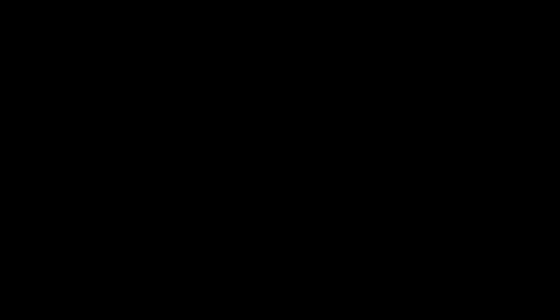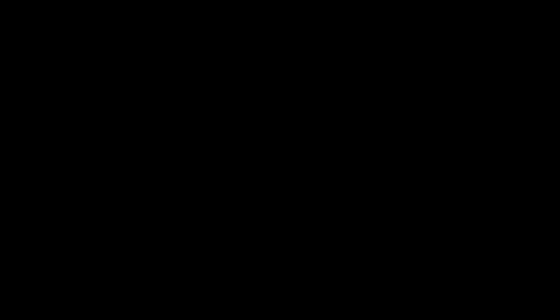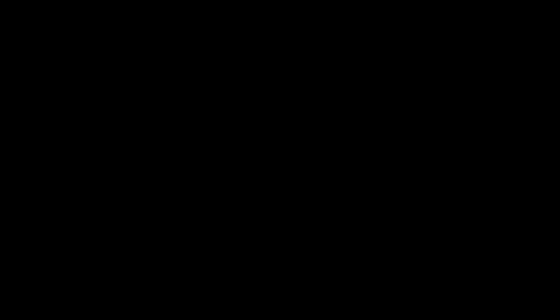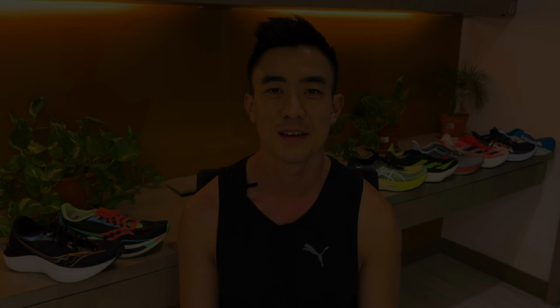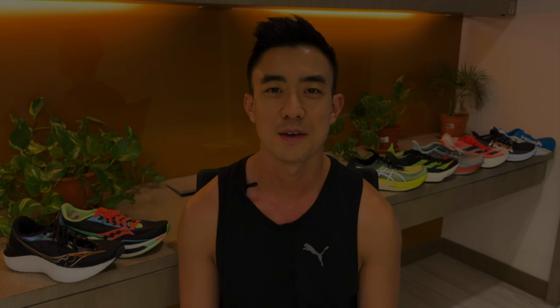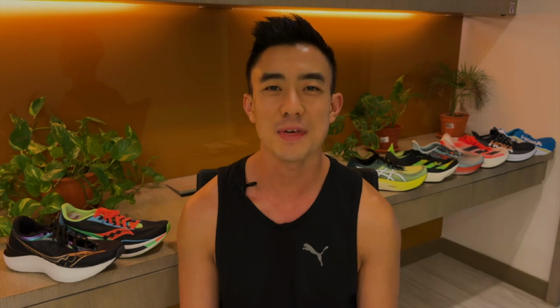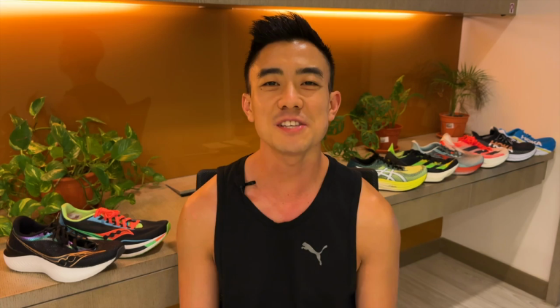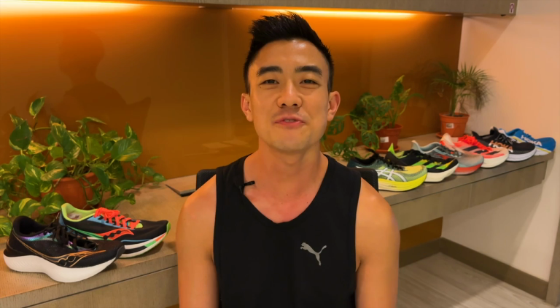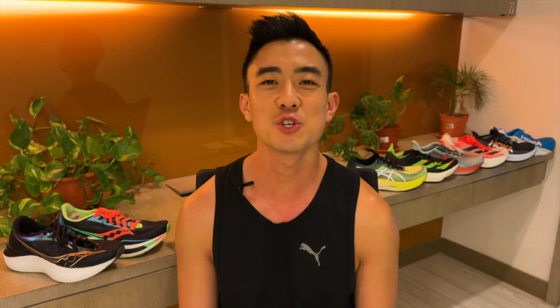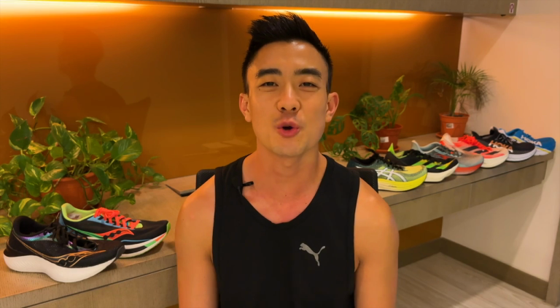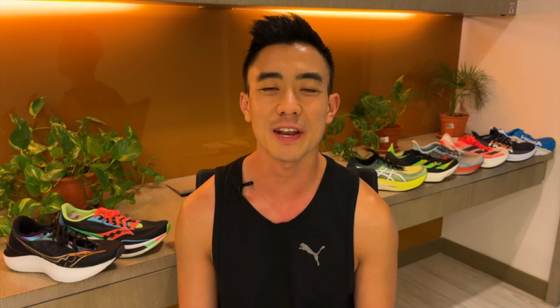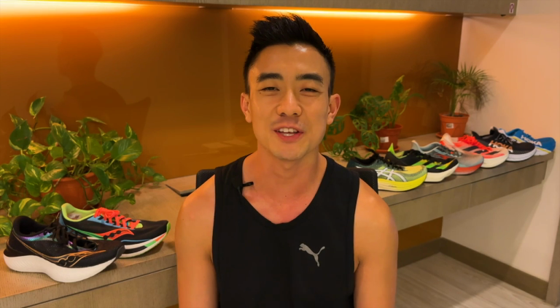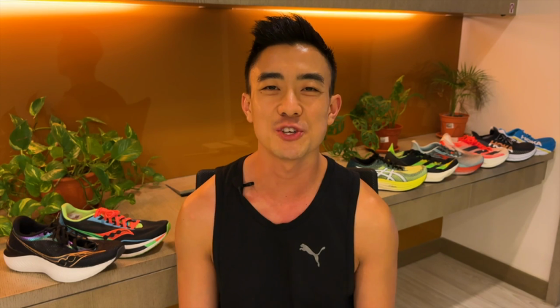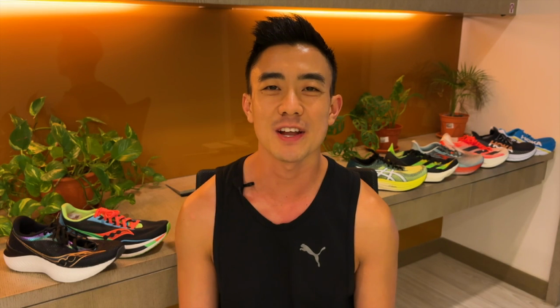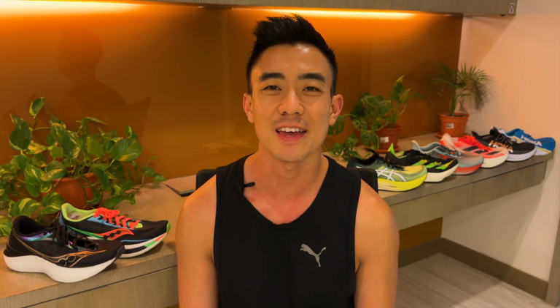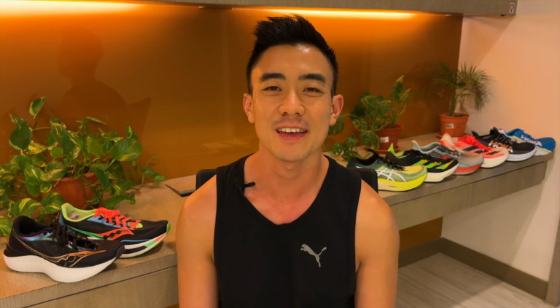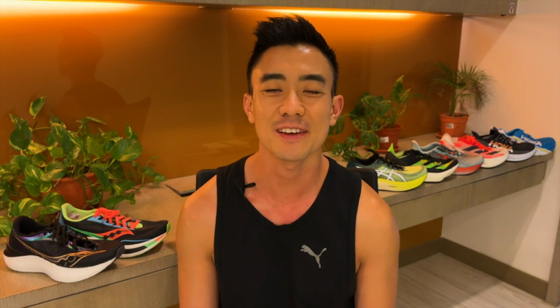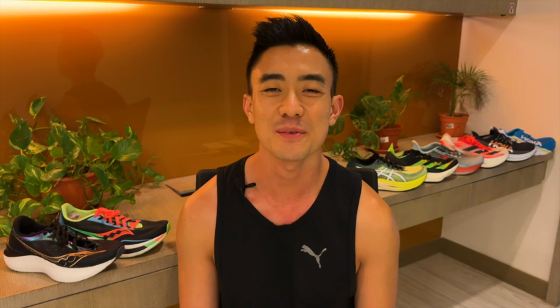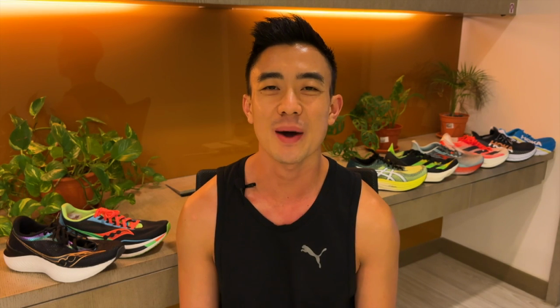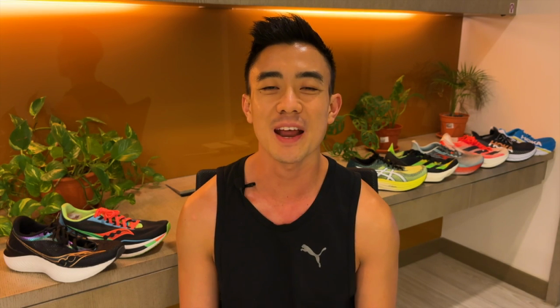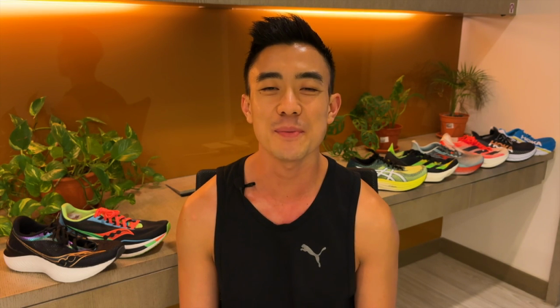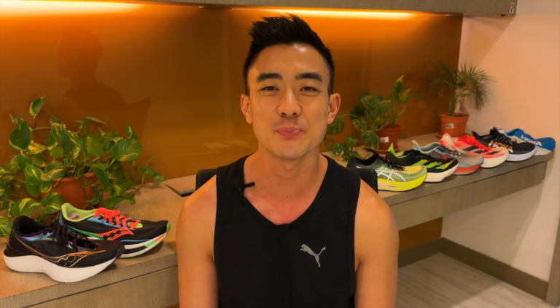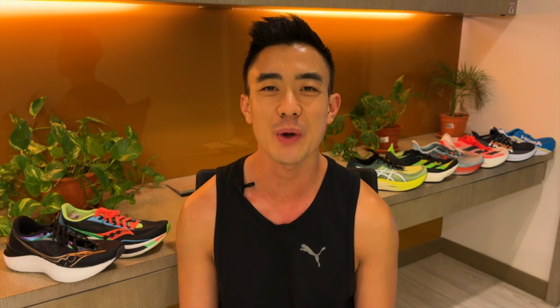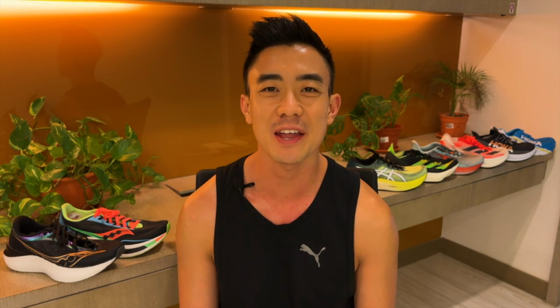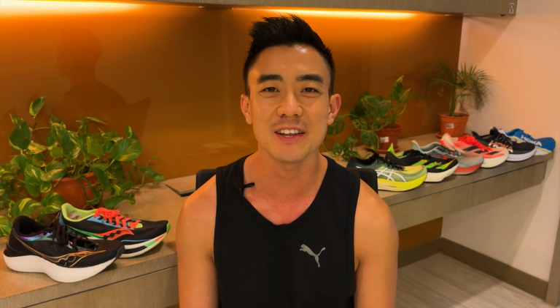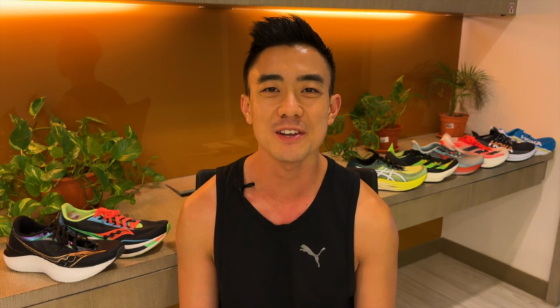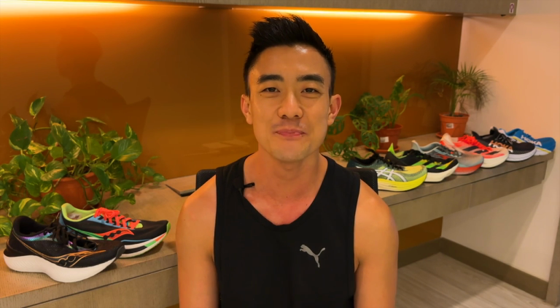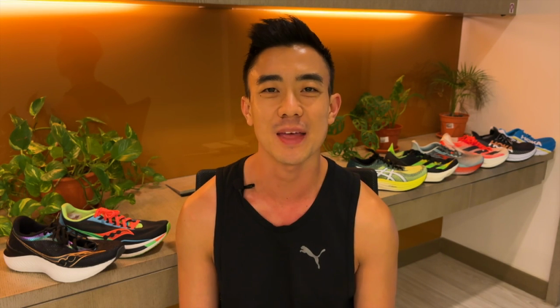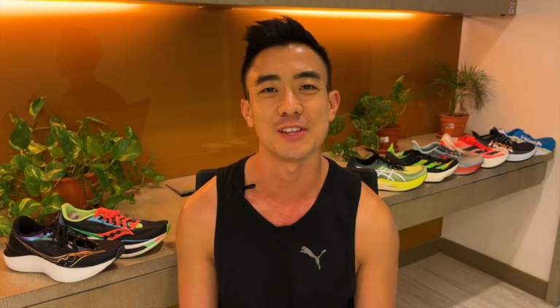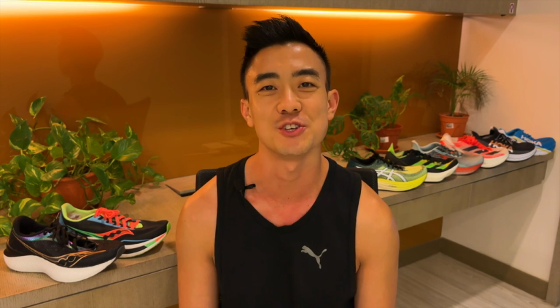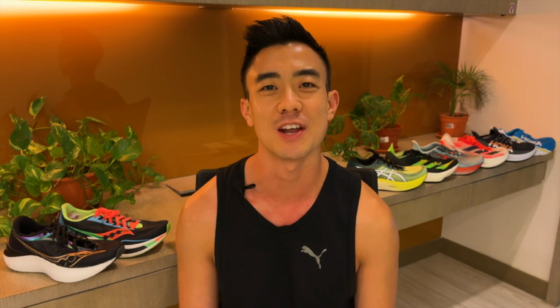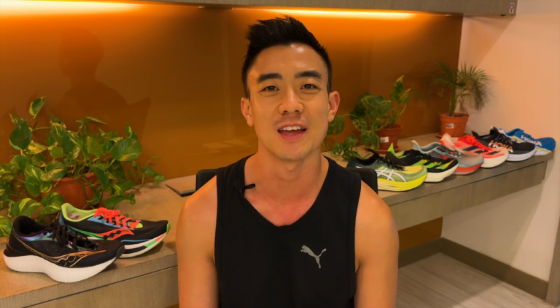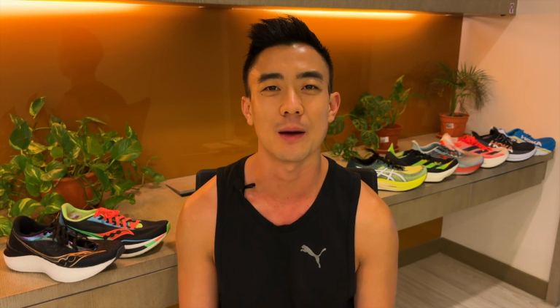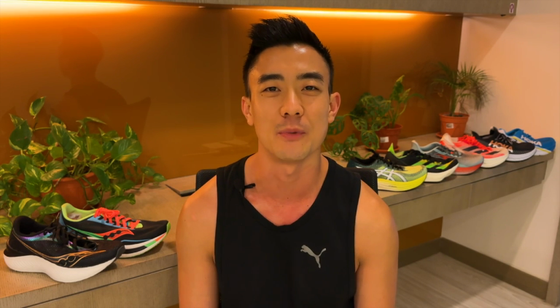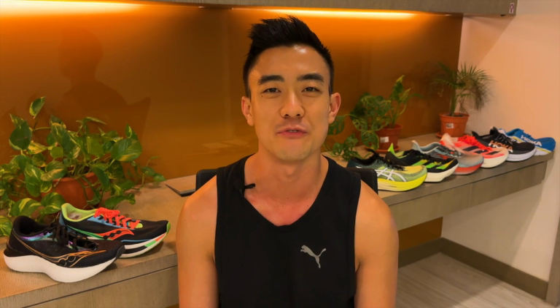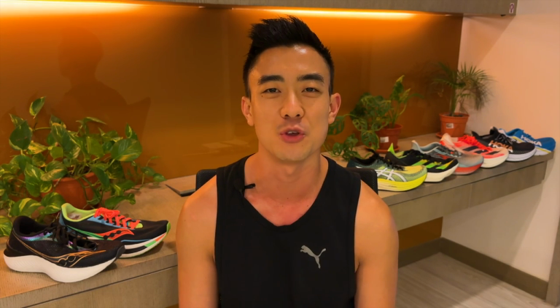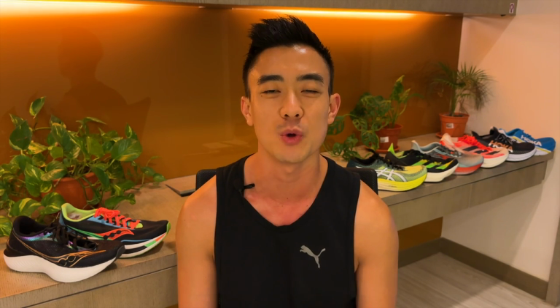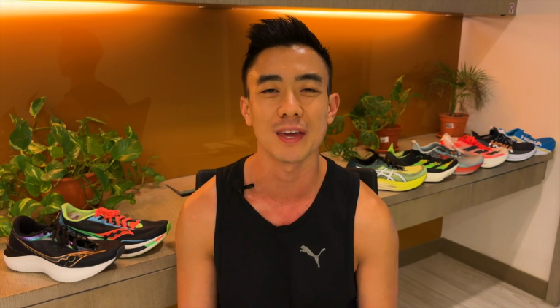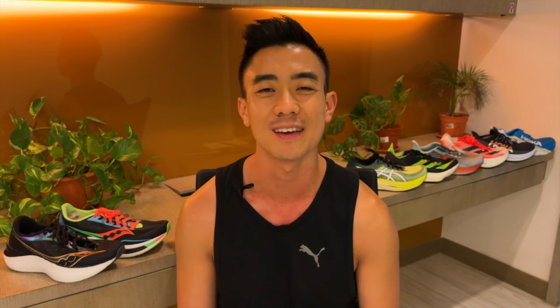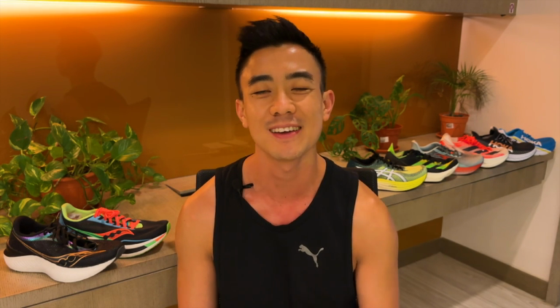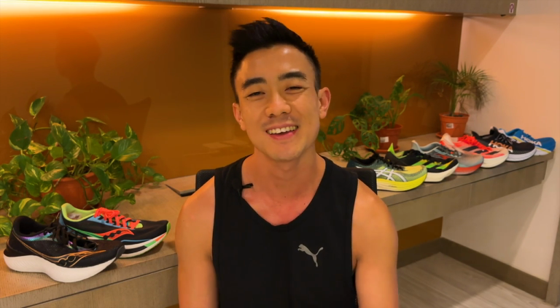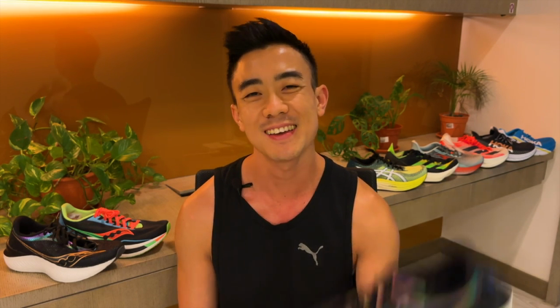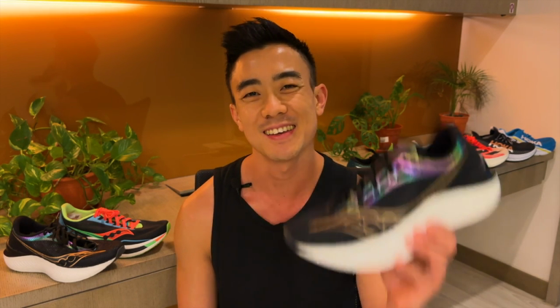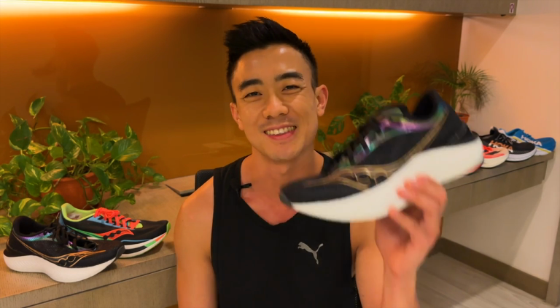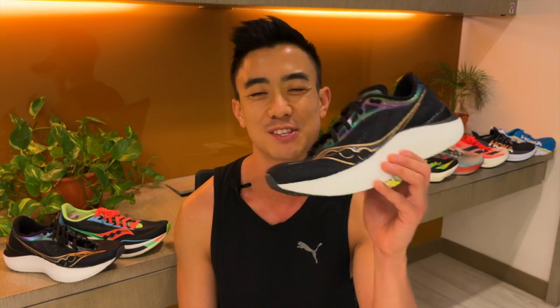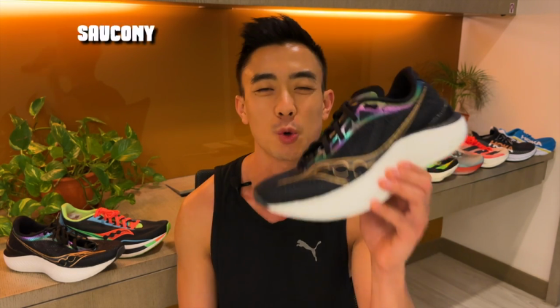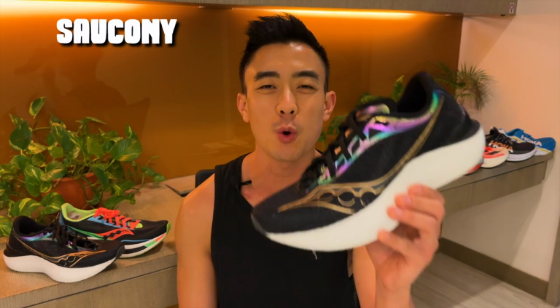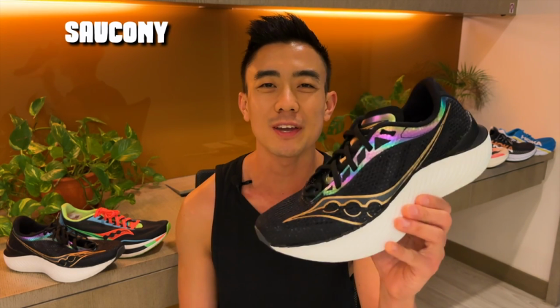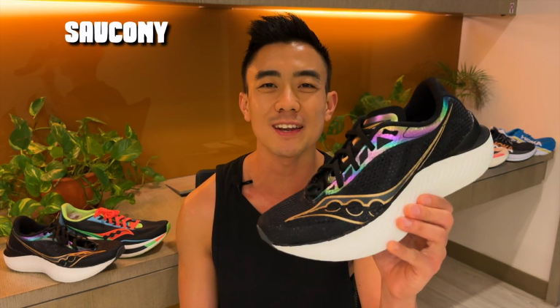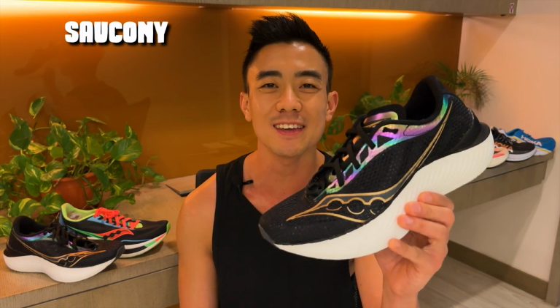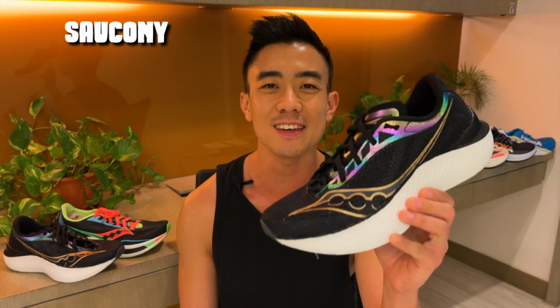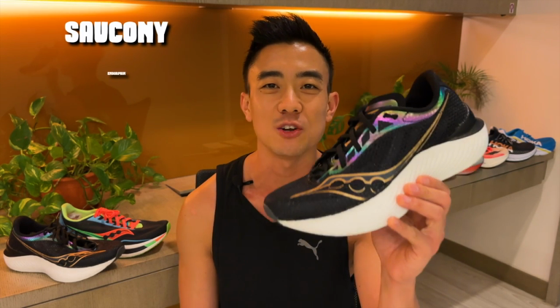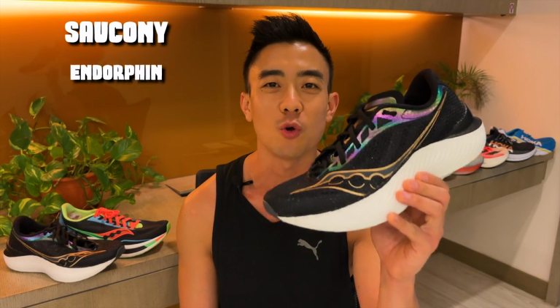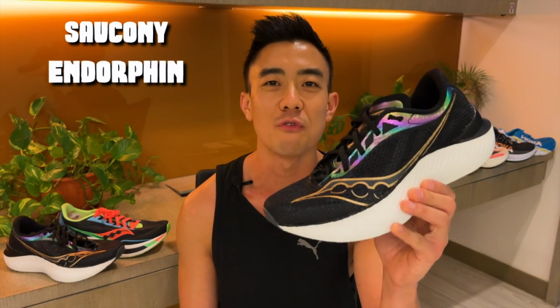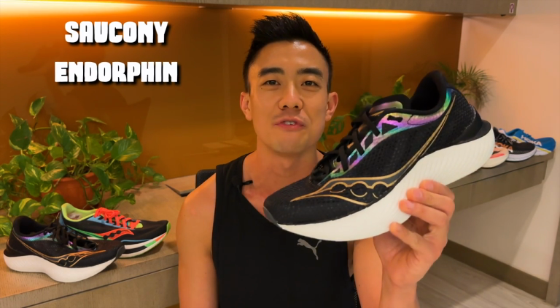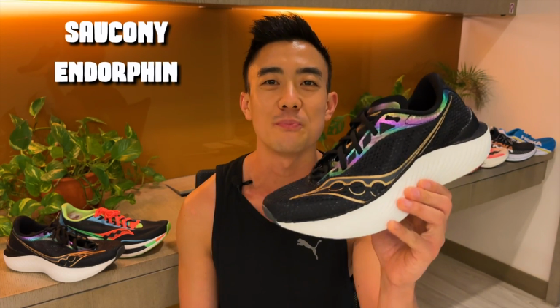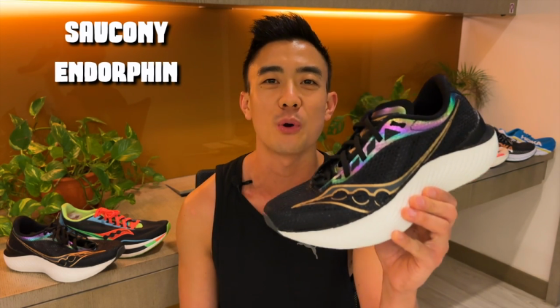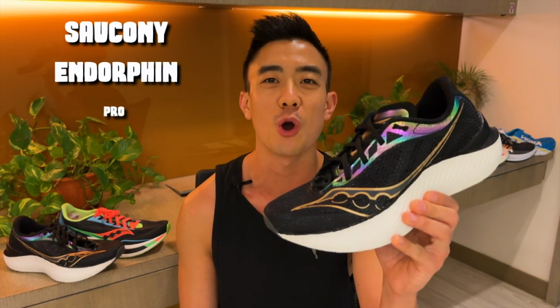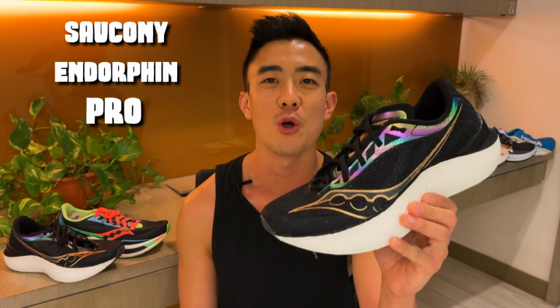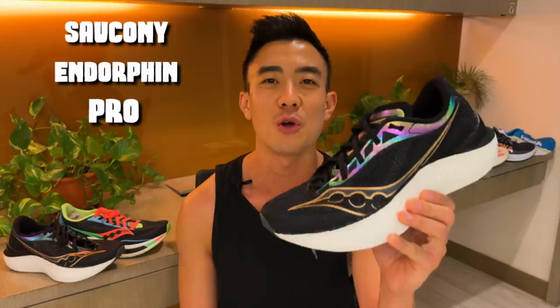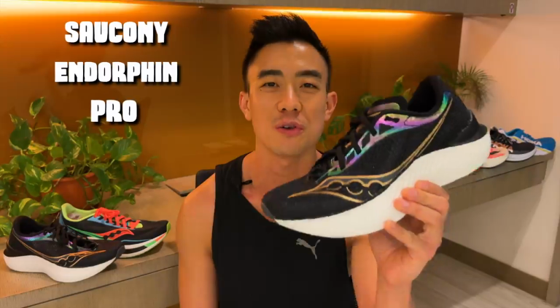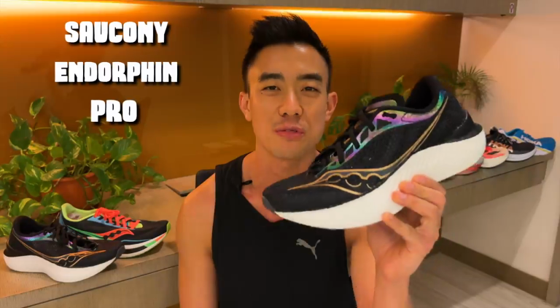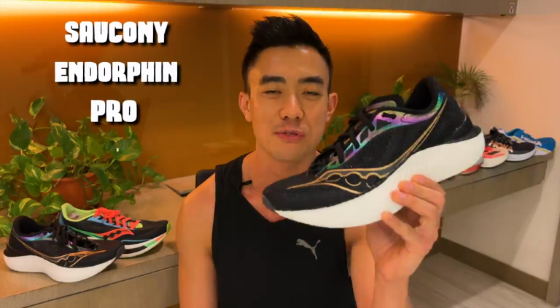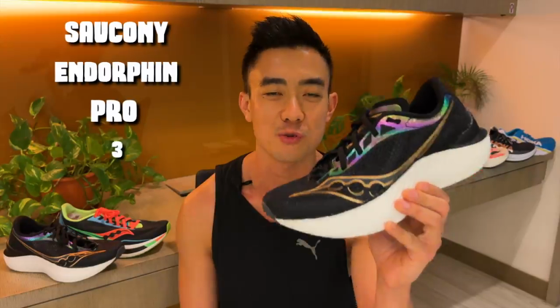Thanks for joining today. My name is Brandon and today I'm reviewing the Saucony Endorphin Pro 3.